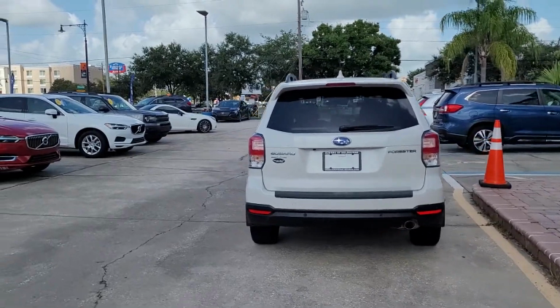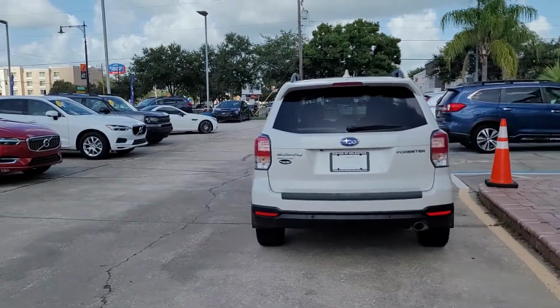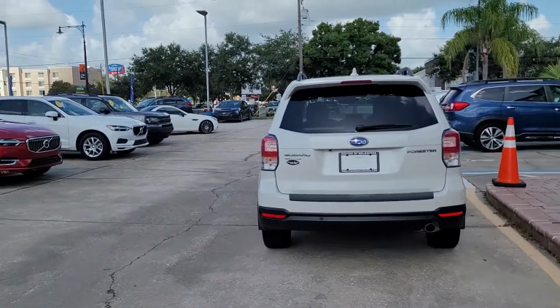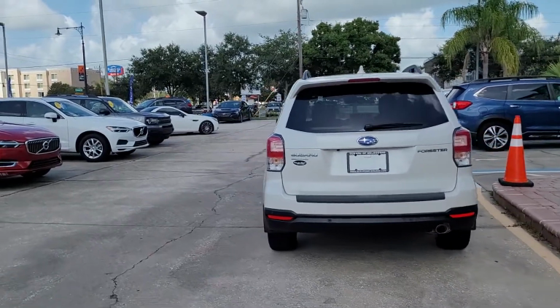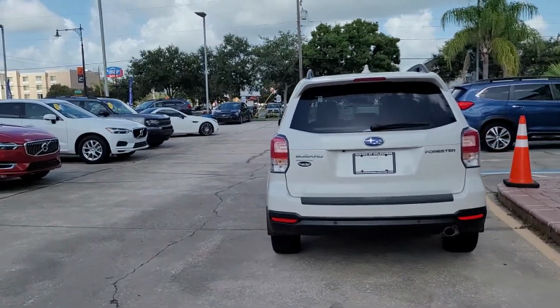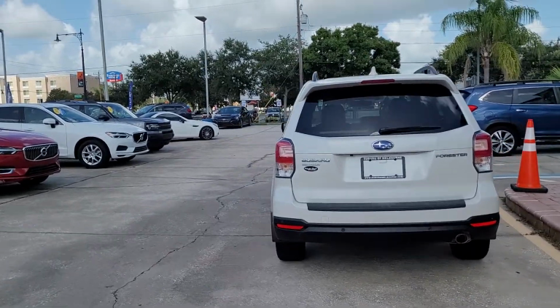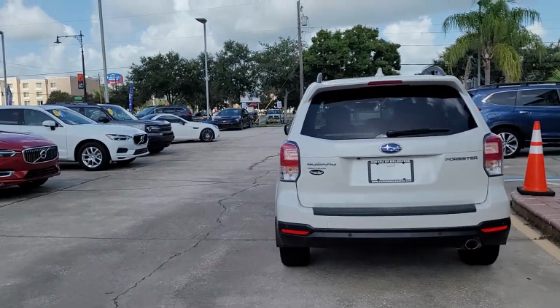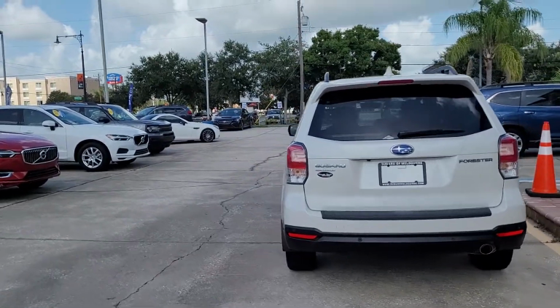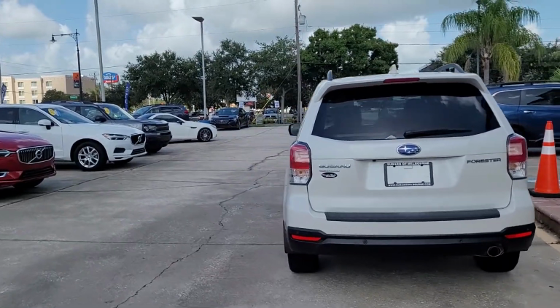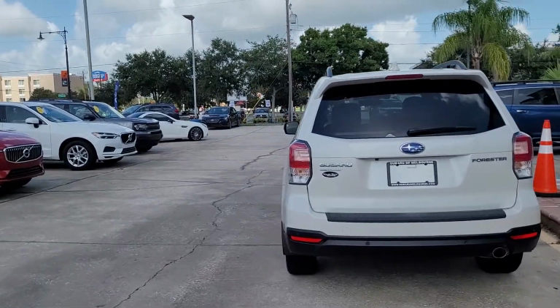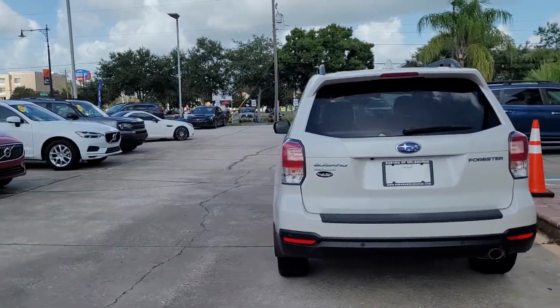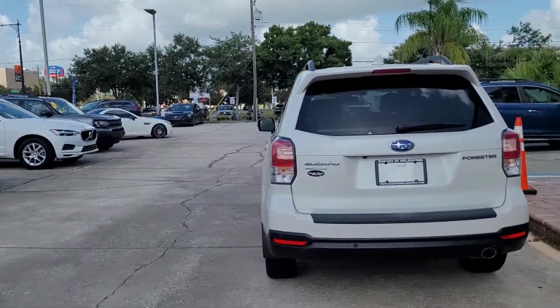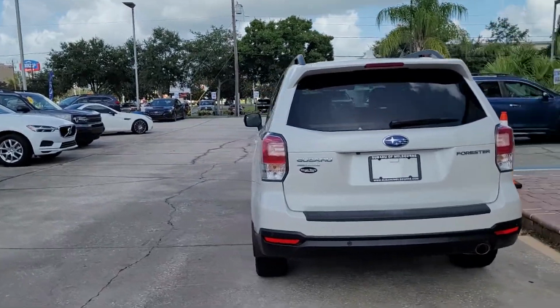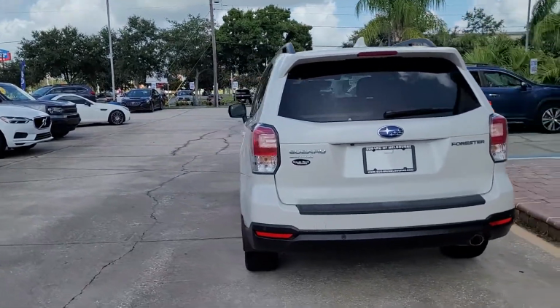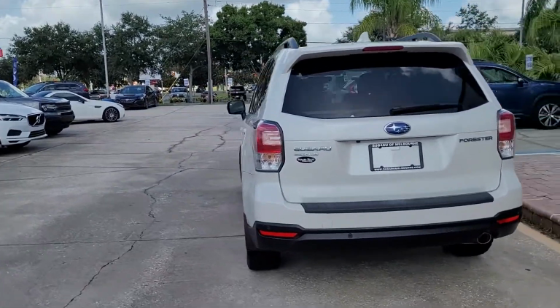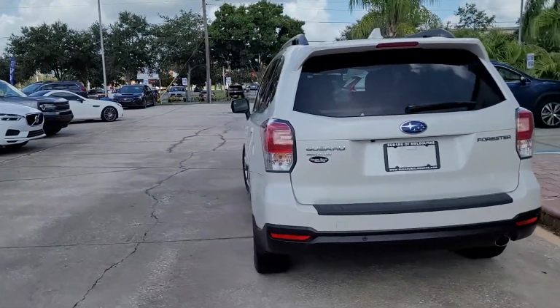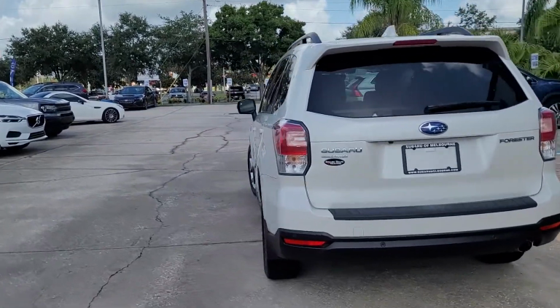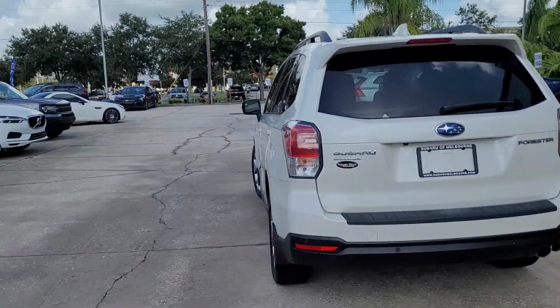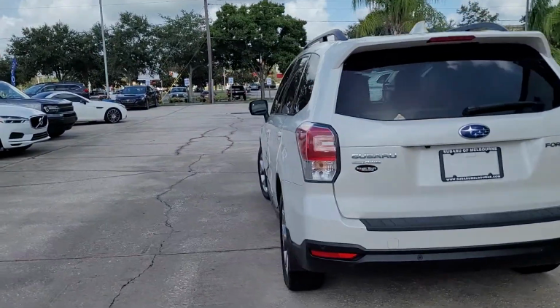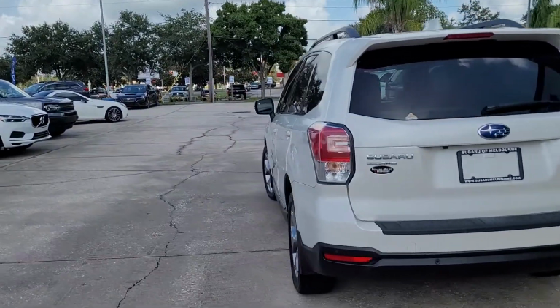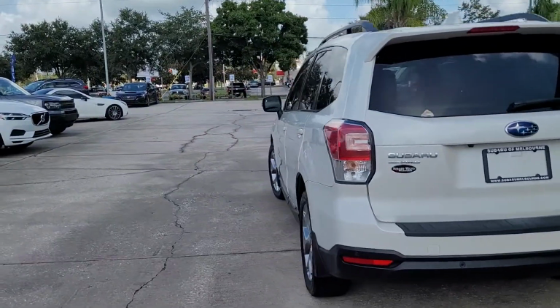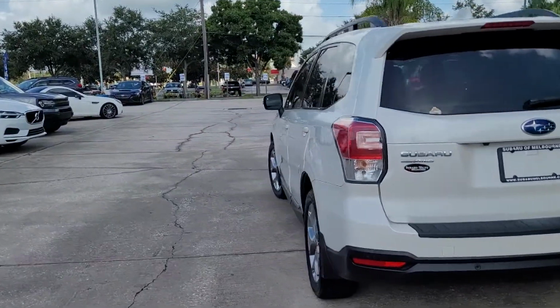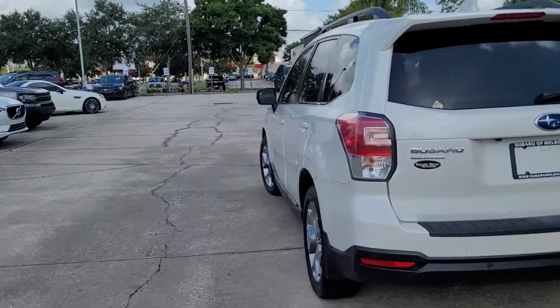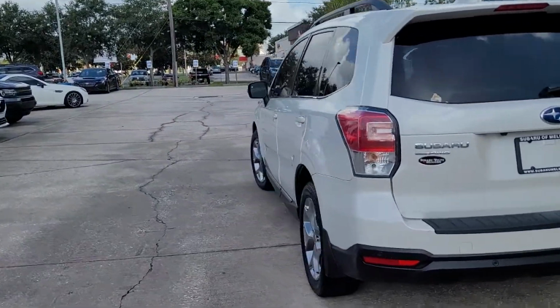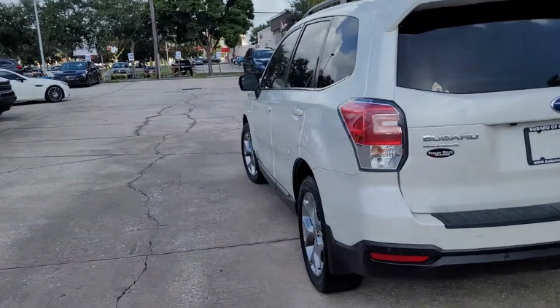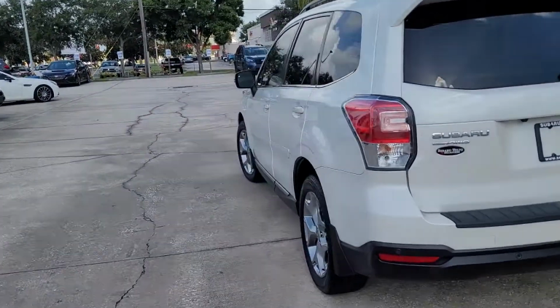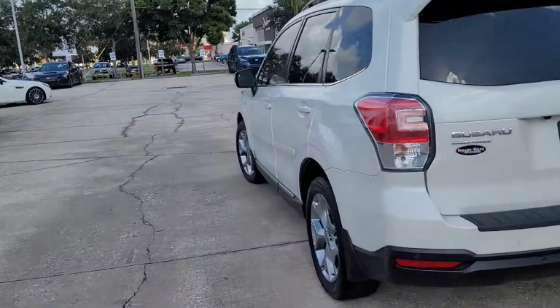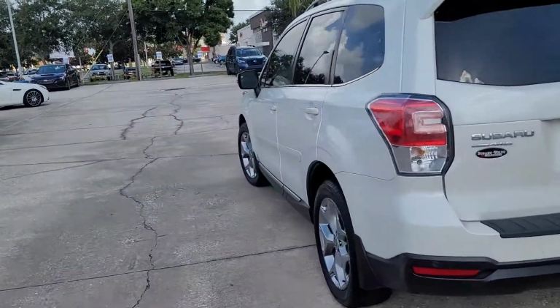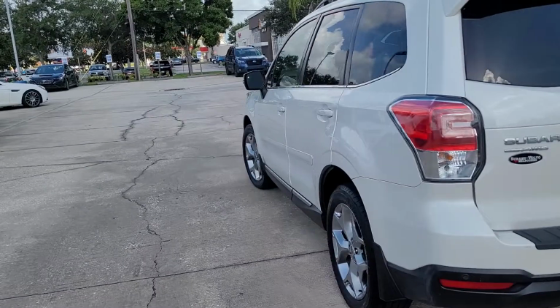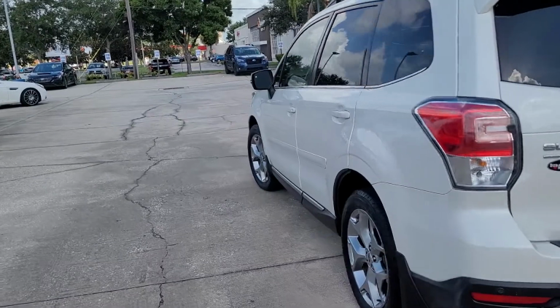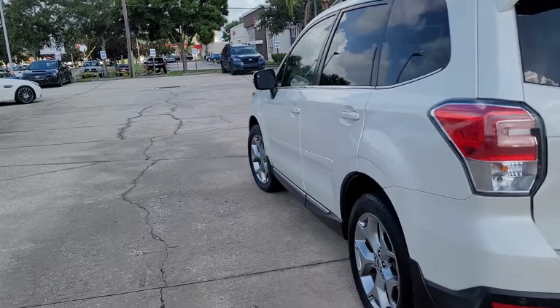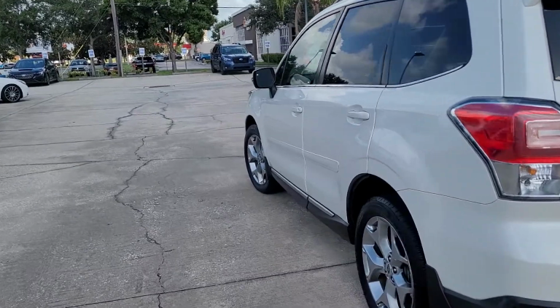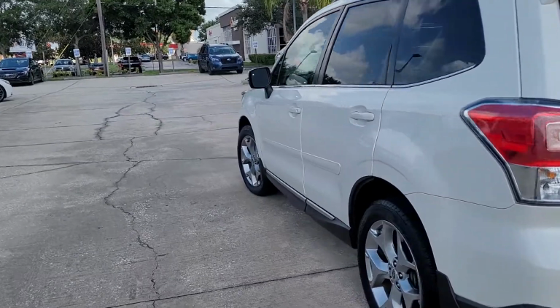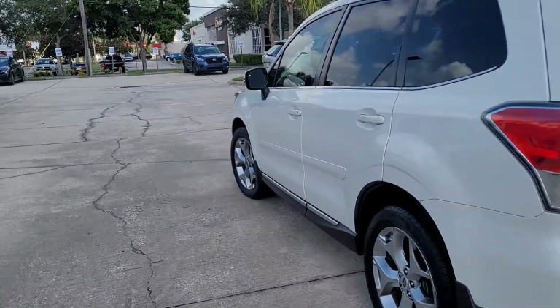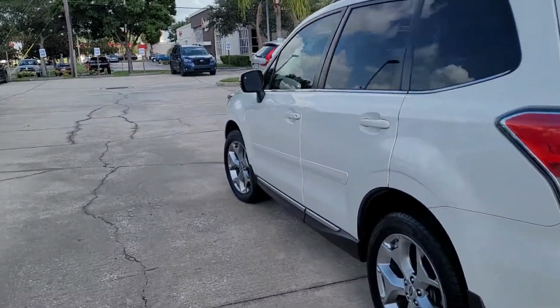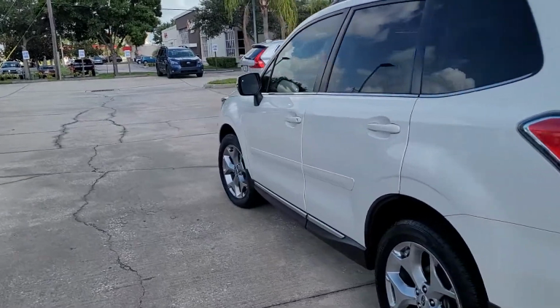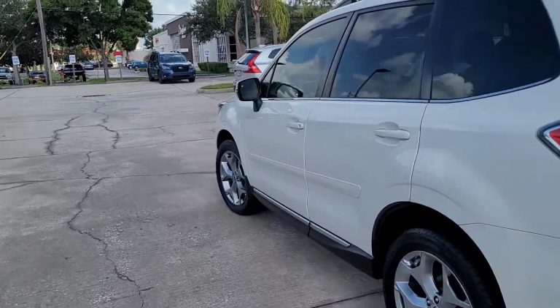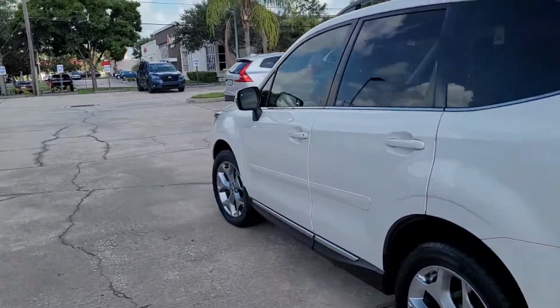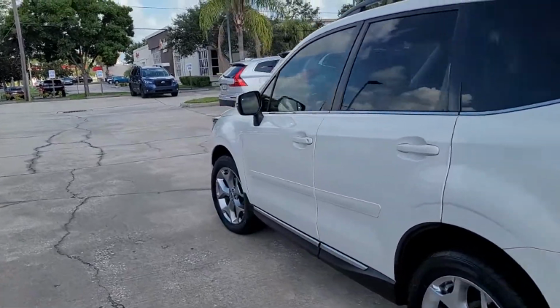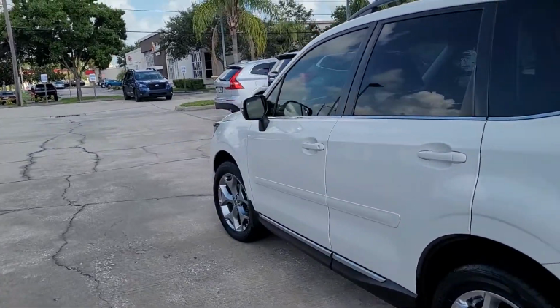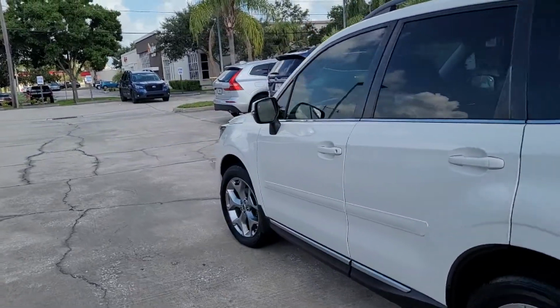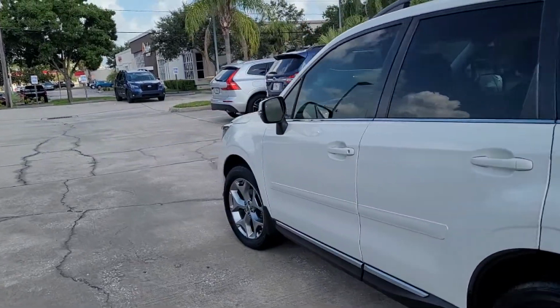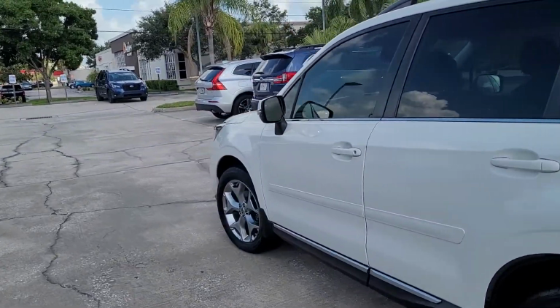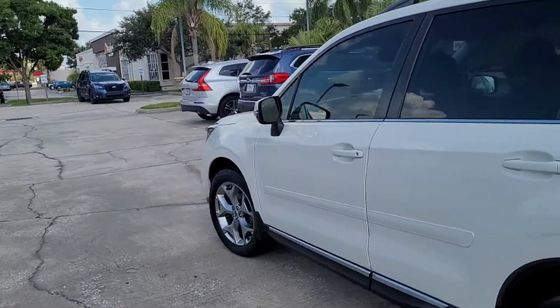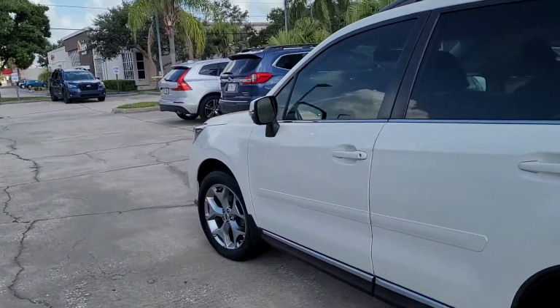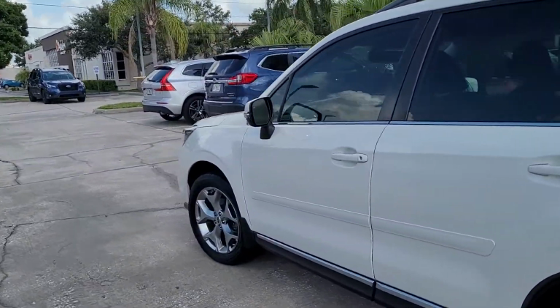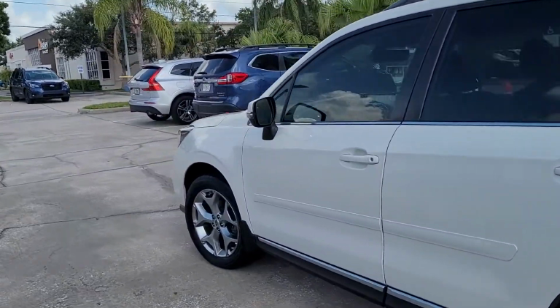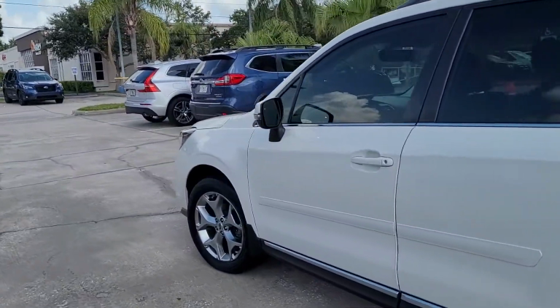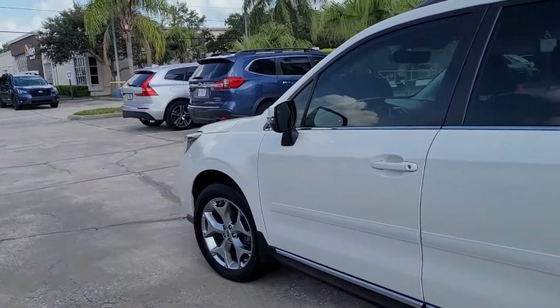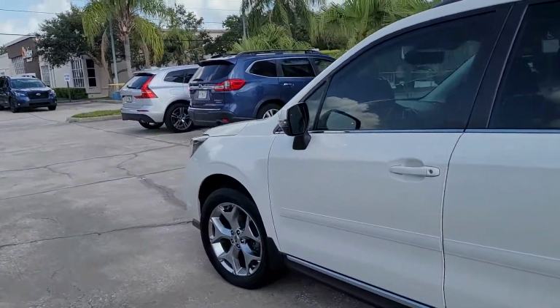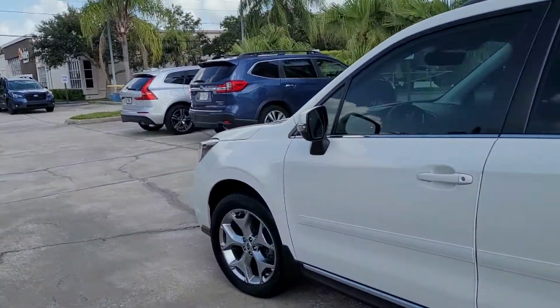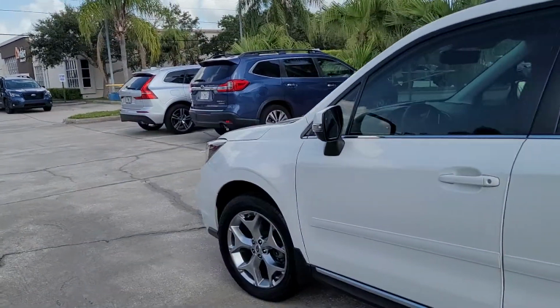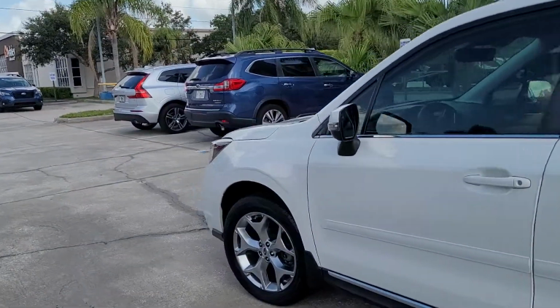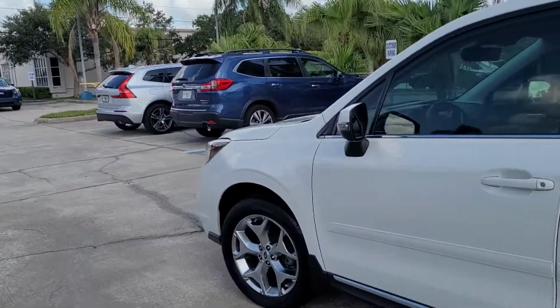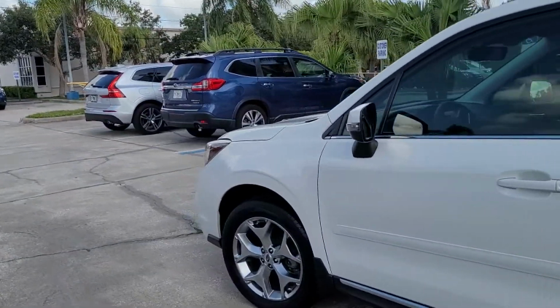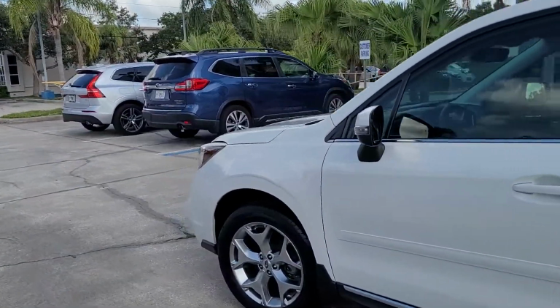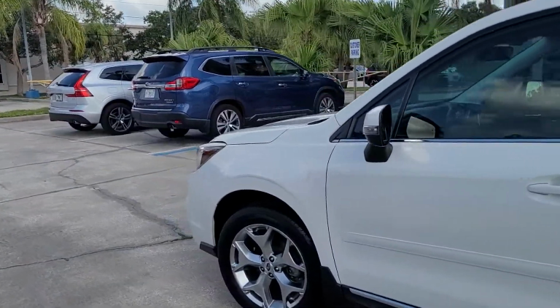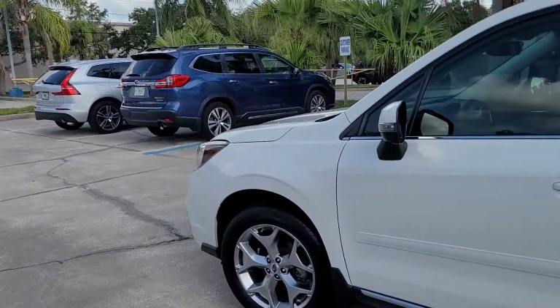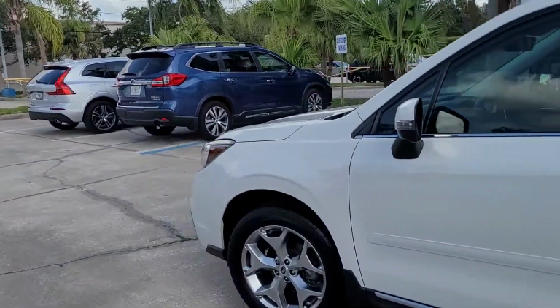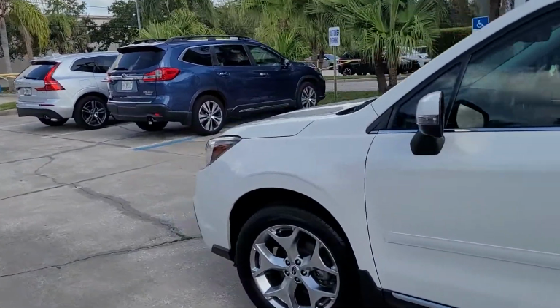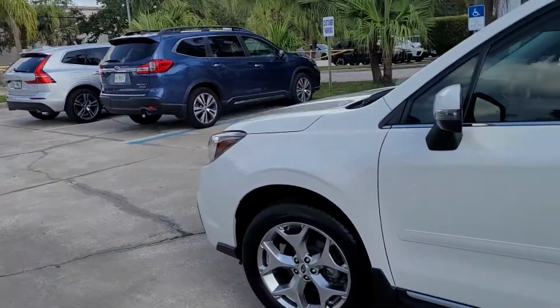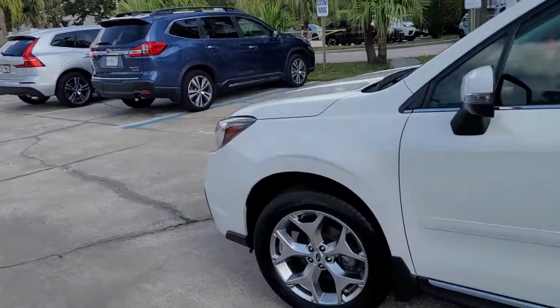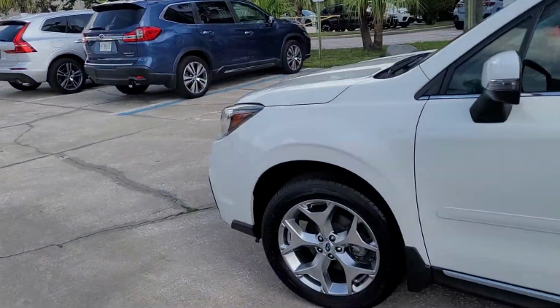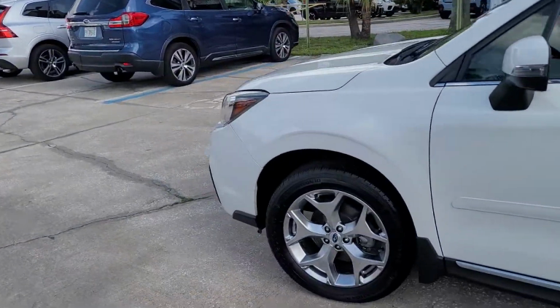Hello, I'm Jonathan, Subaru Melbourne. So I'm going to show you this 18 Forester.